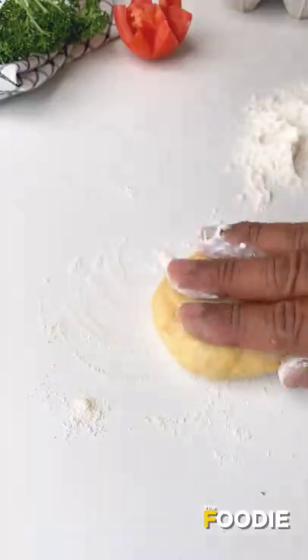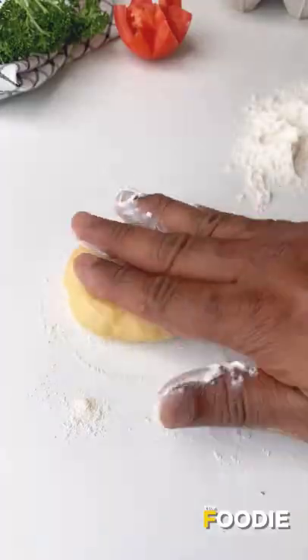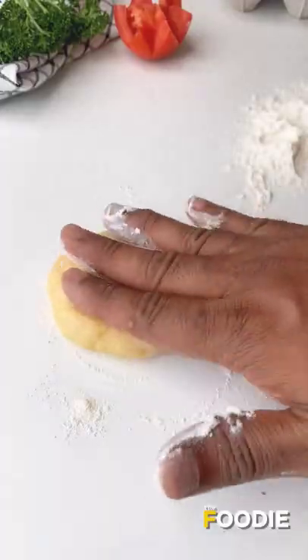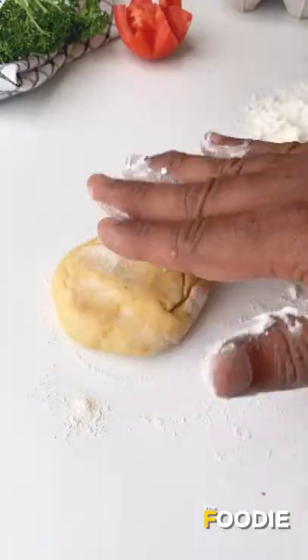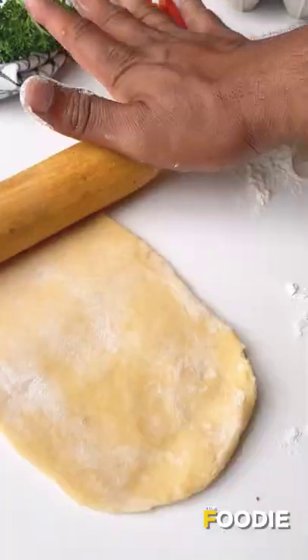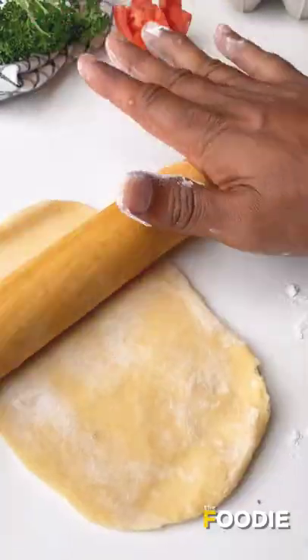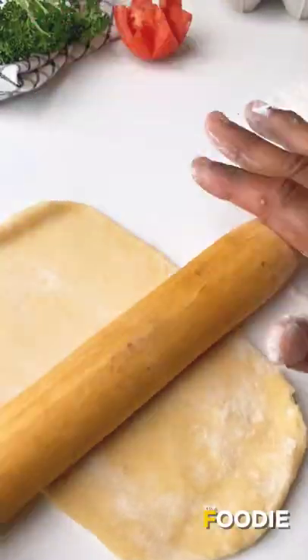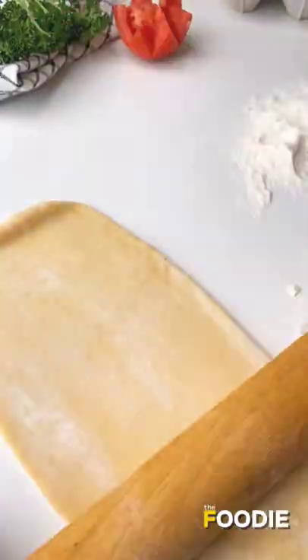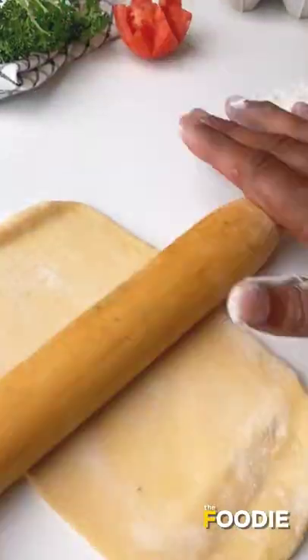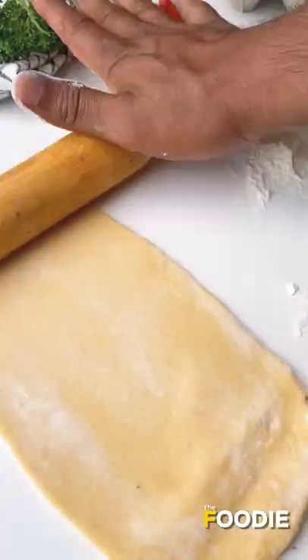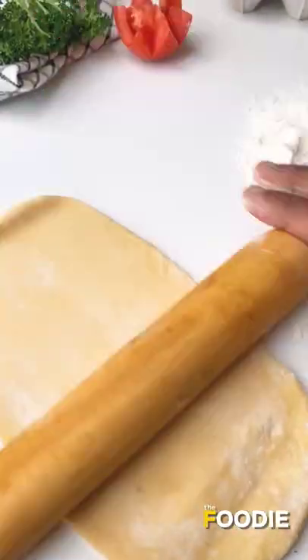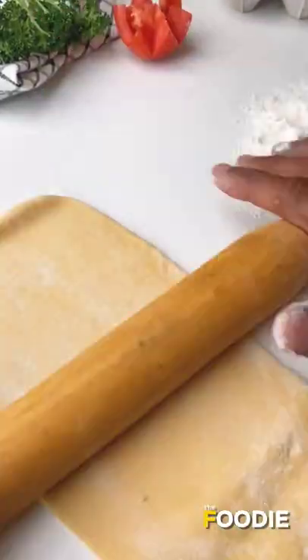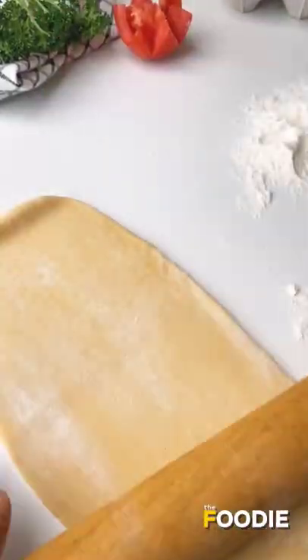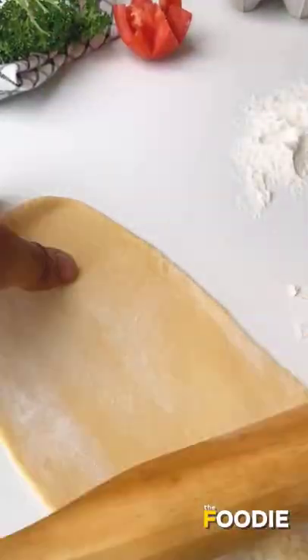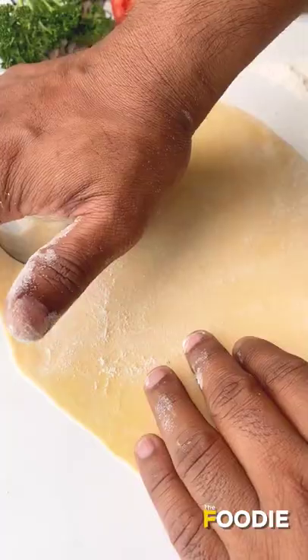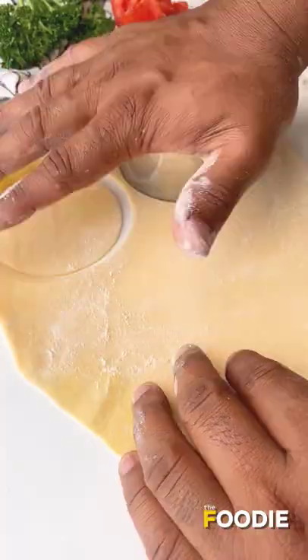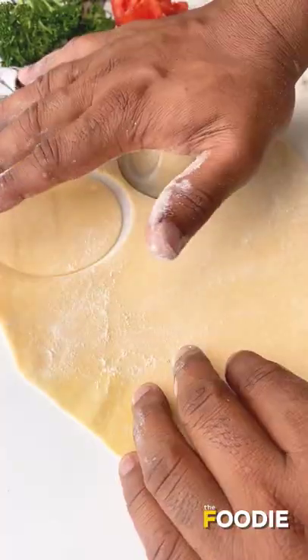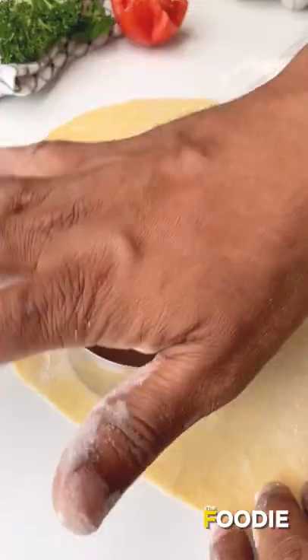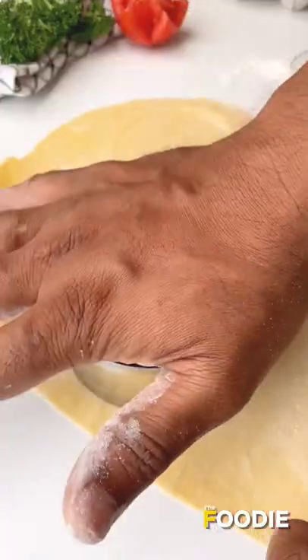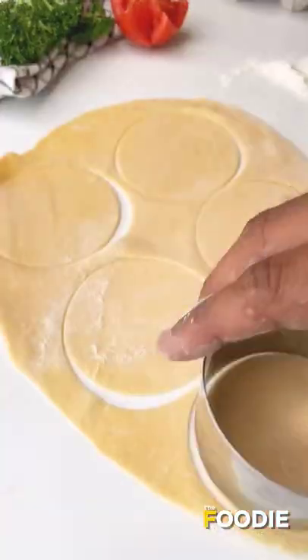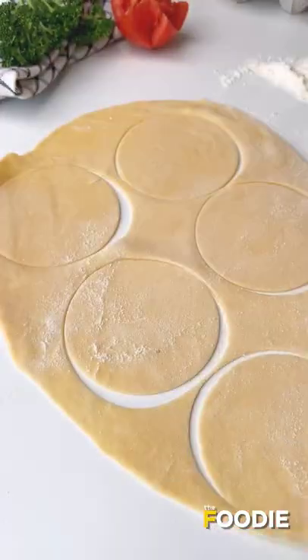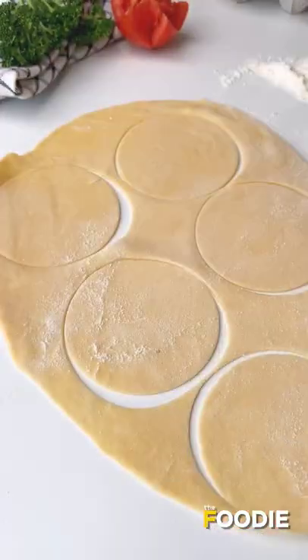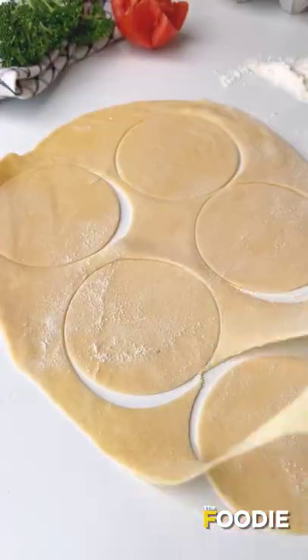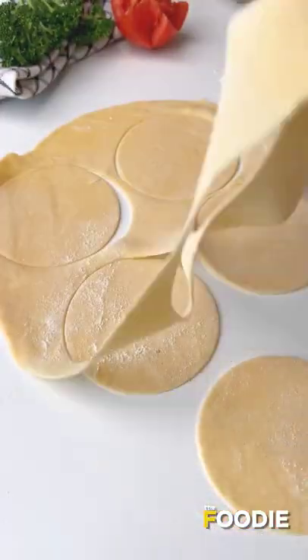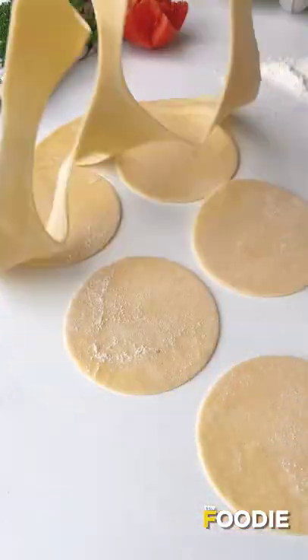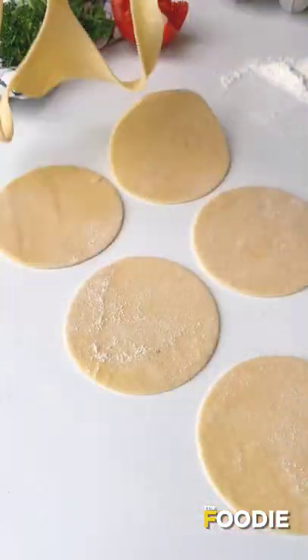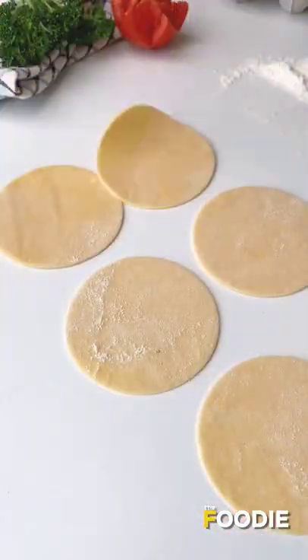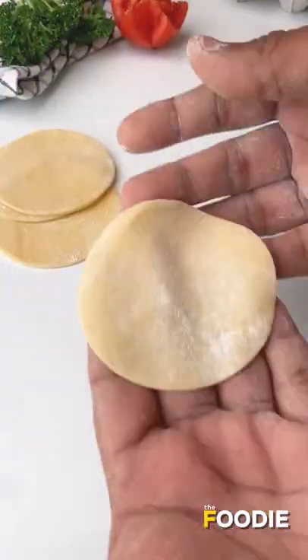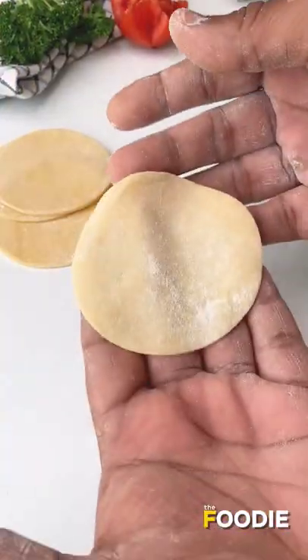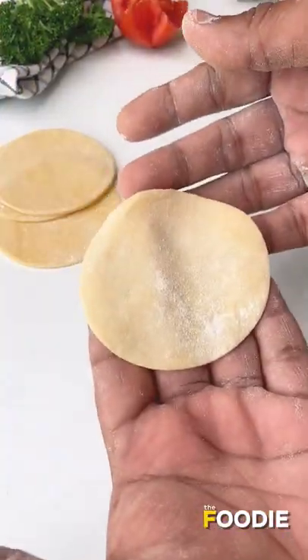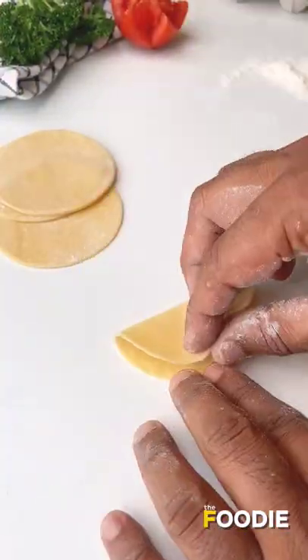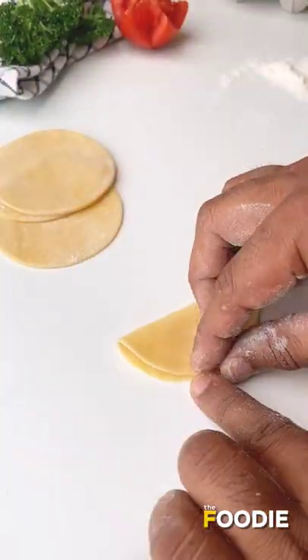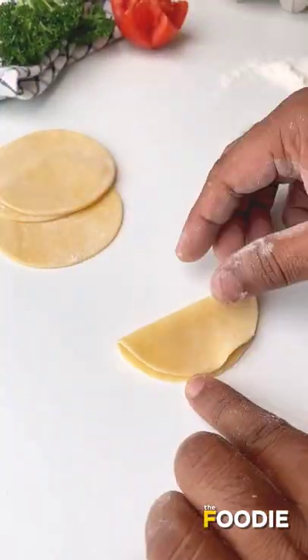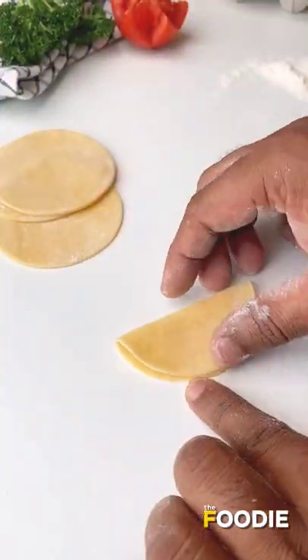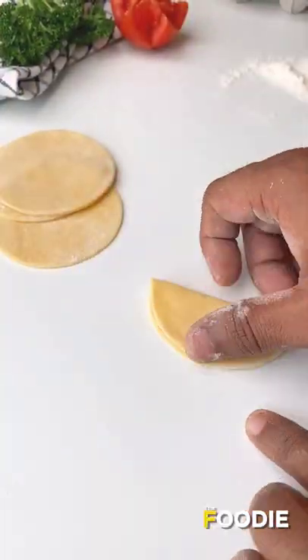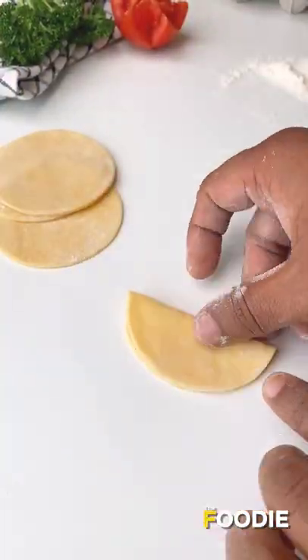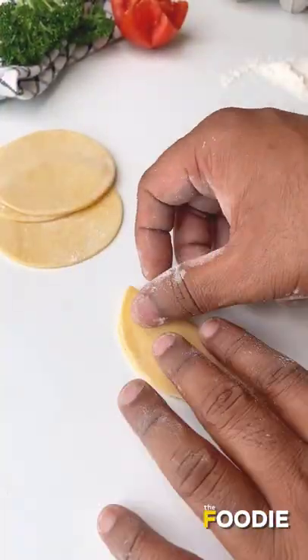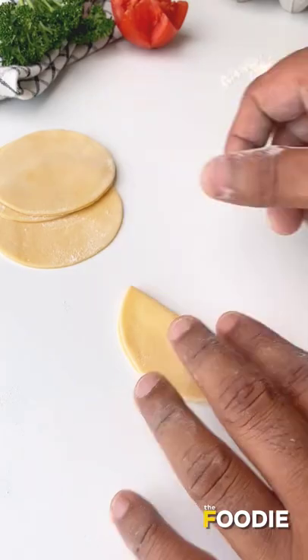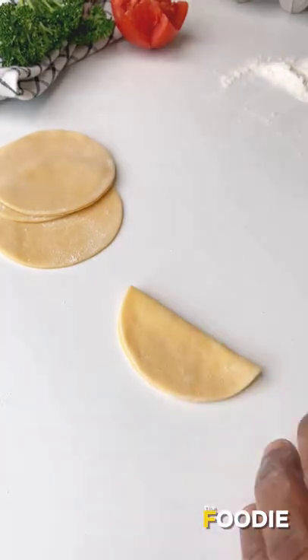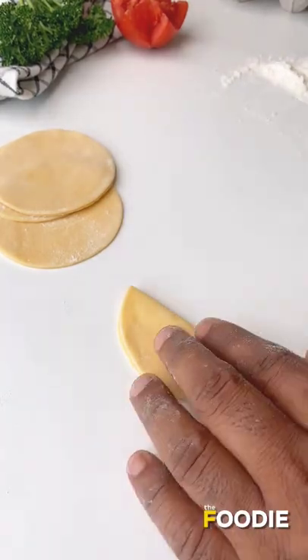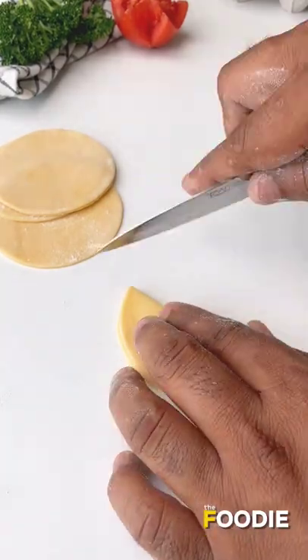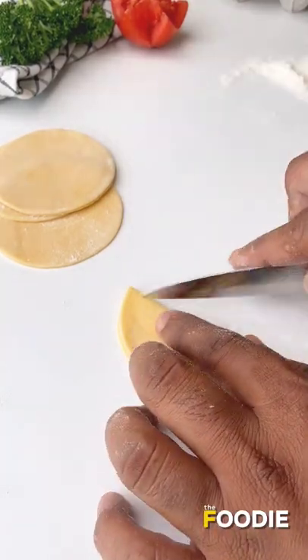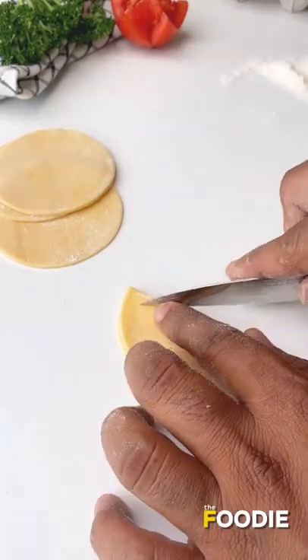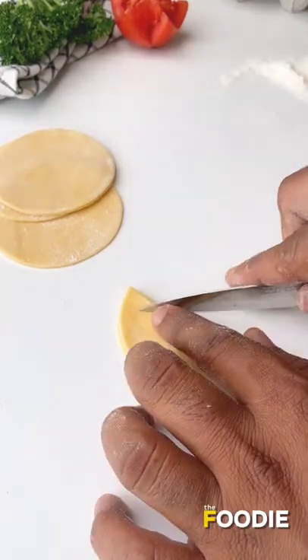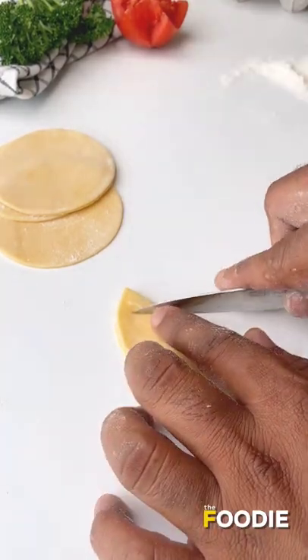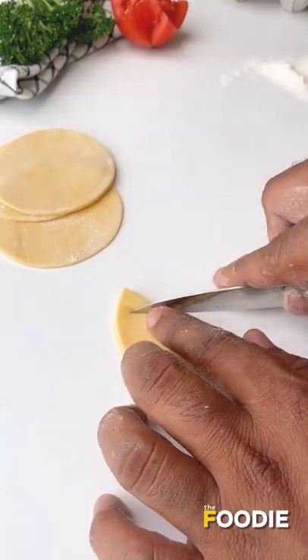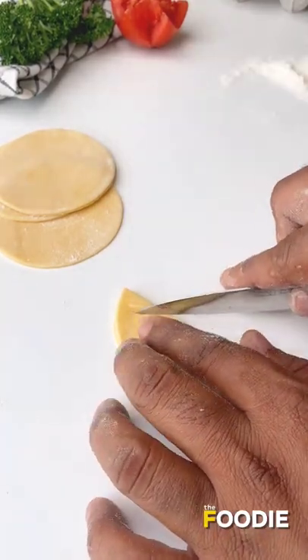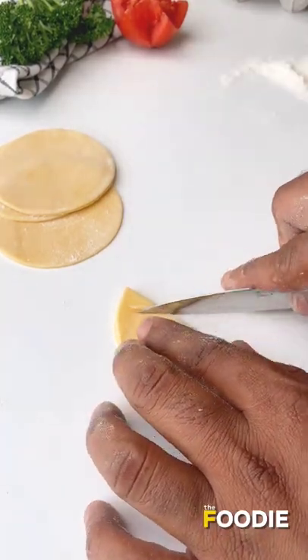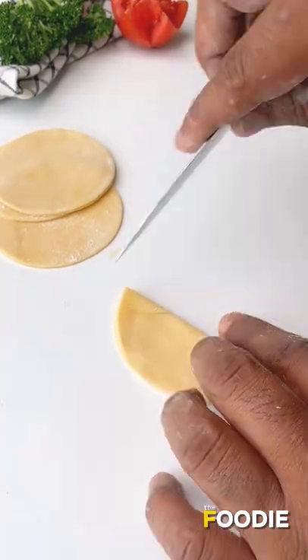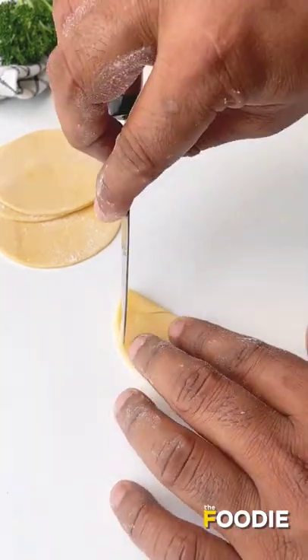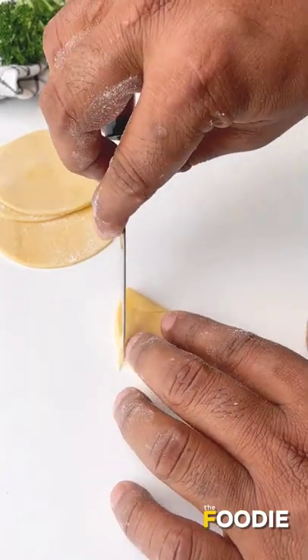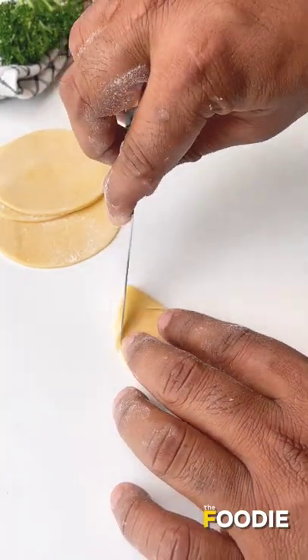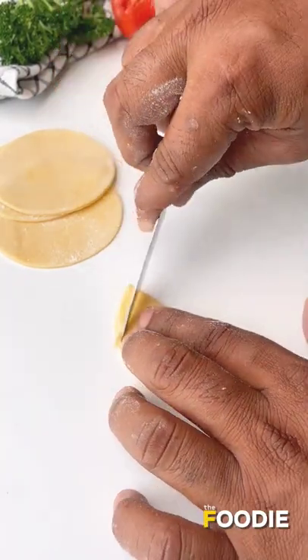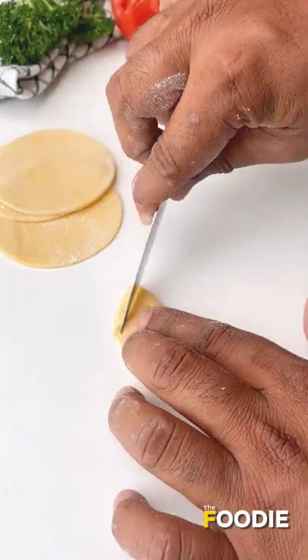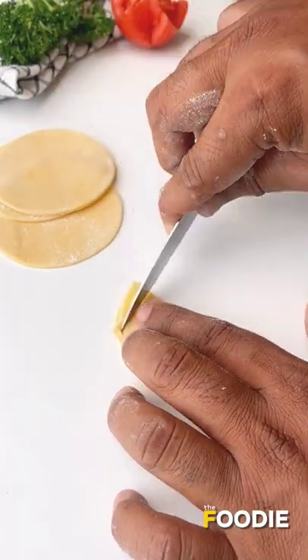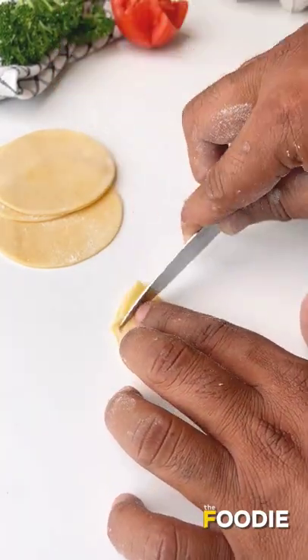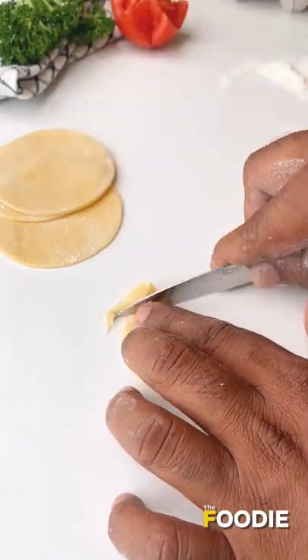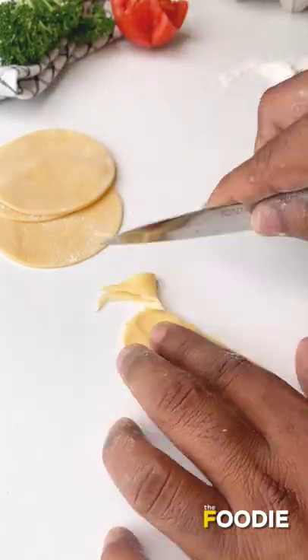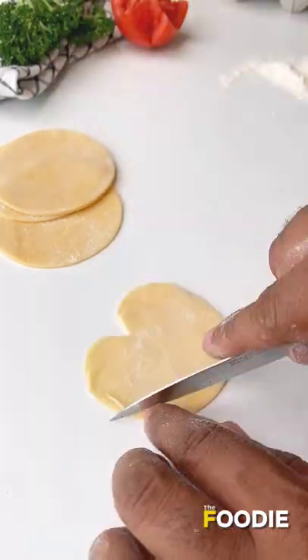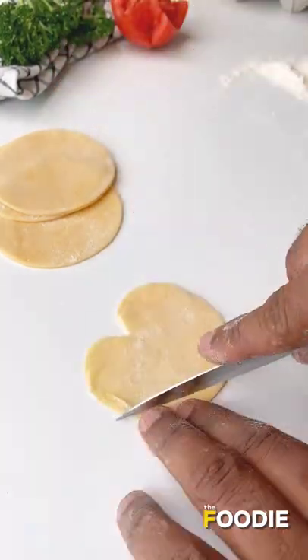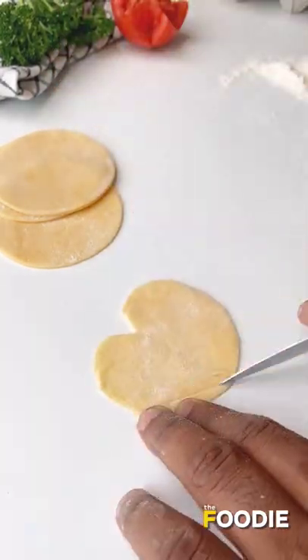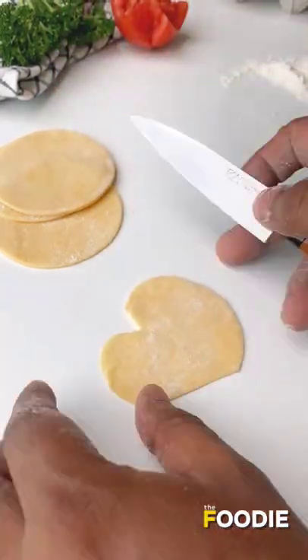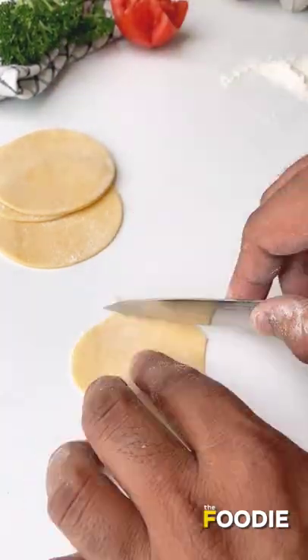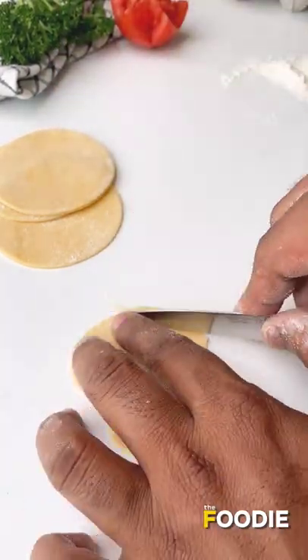Now let's get back to the dough. Roll it out and then cut it into circles. From the circles, we shape them into hearts — fold it and carve it into a heart shape.